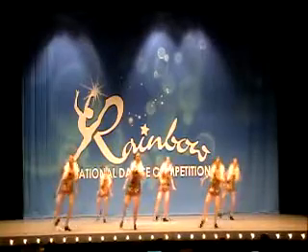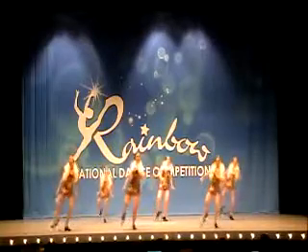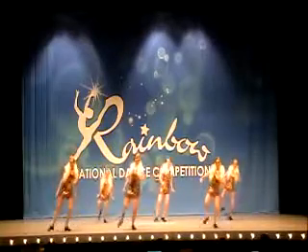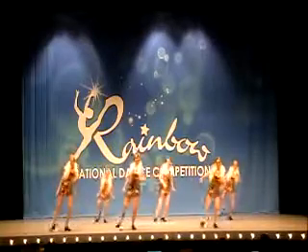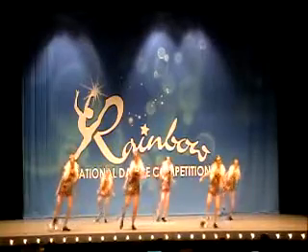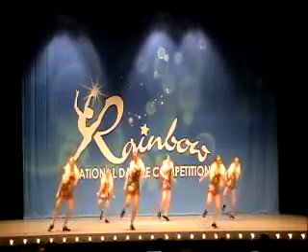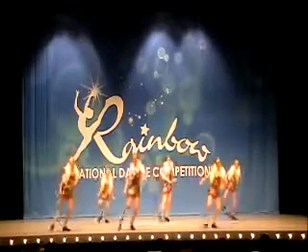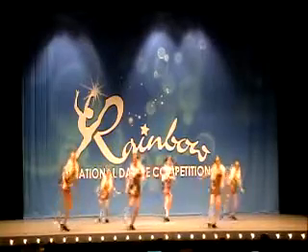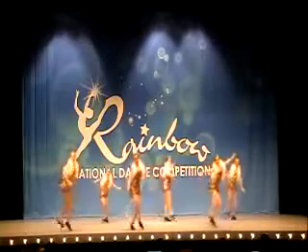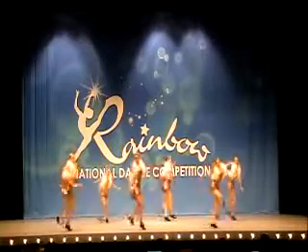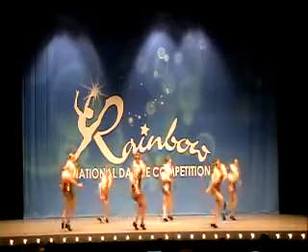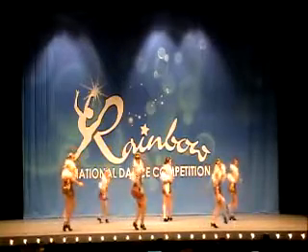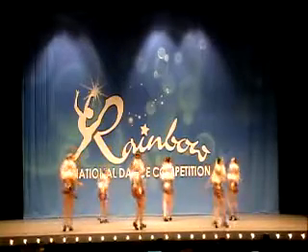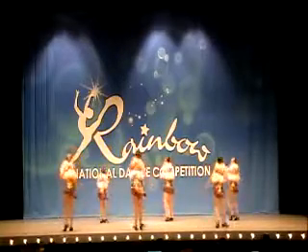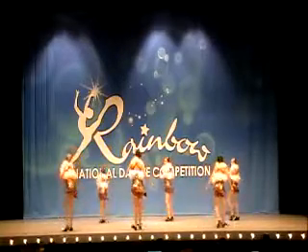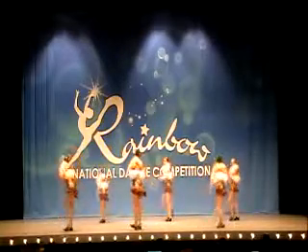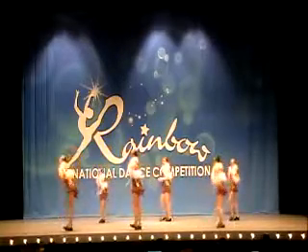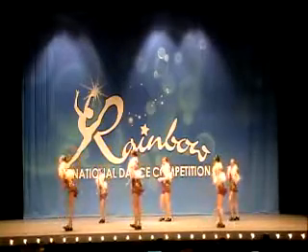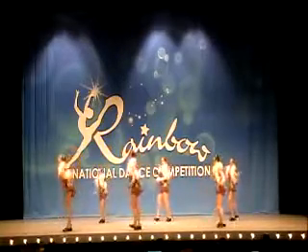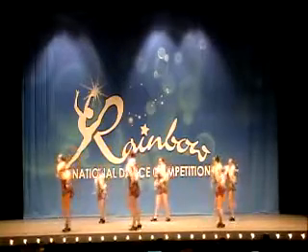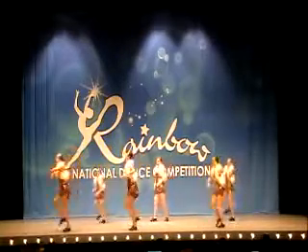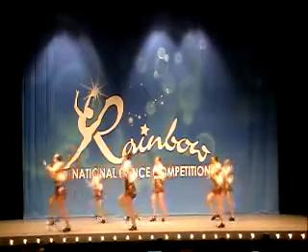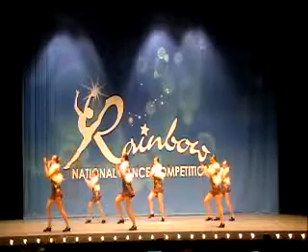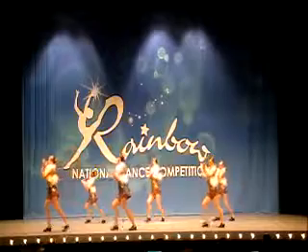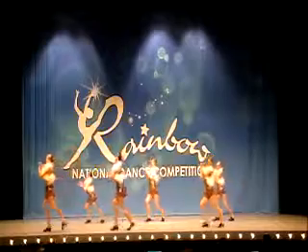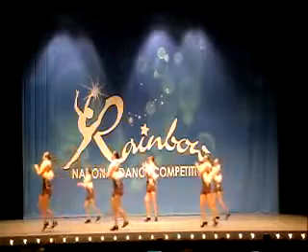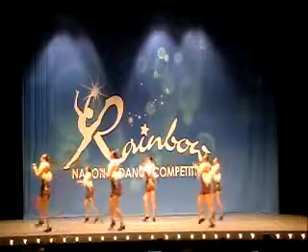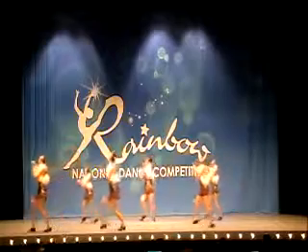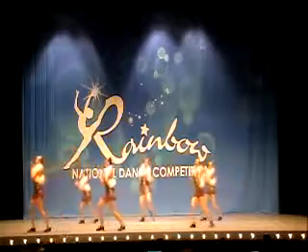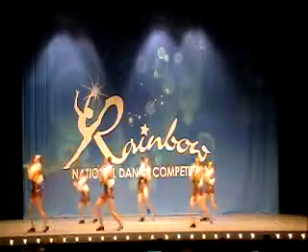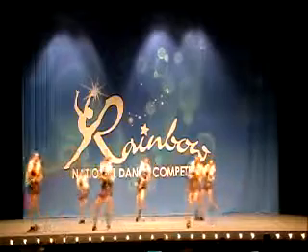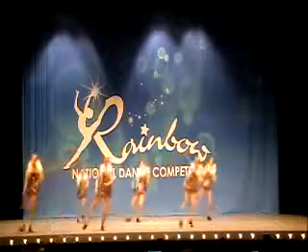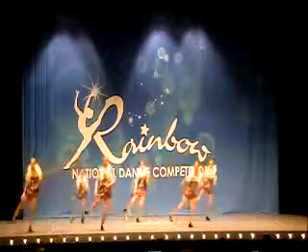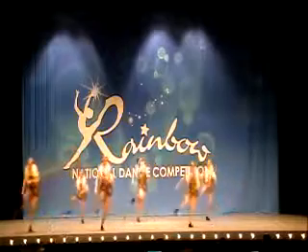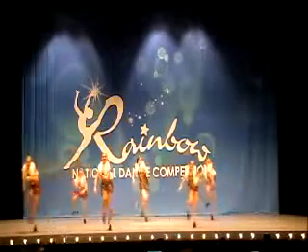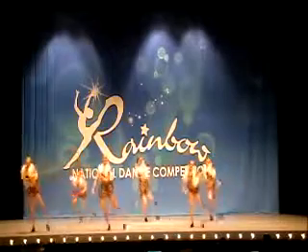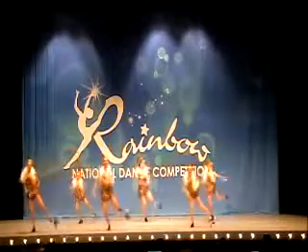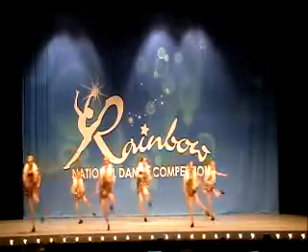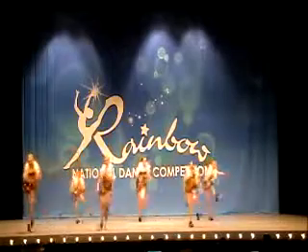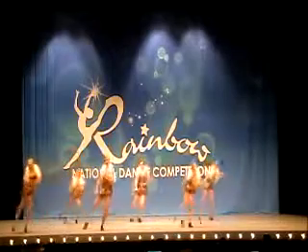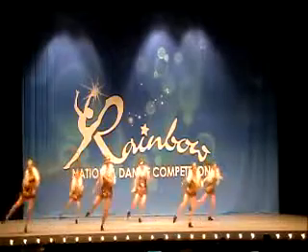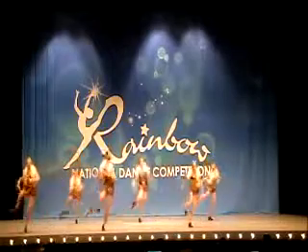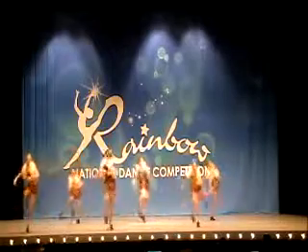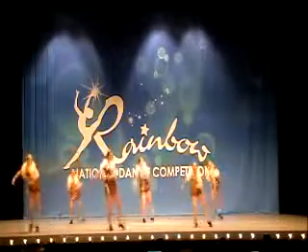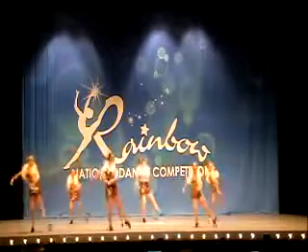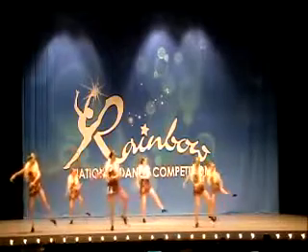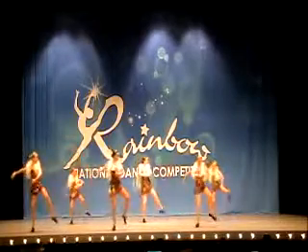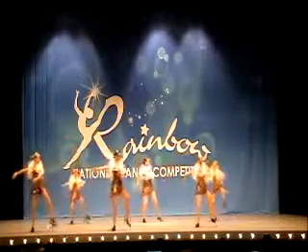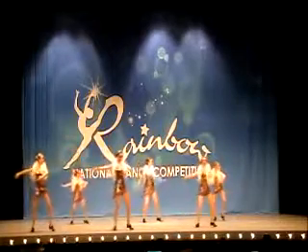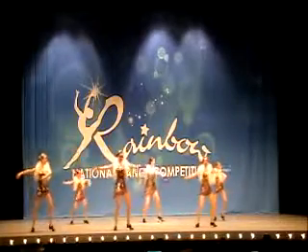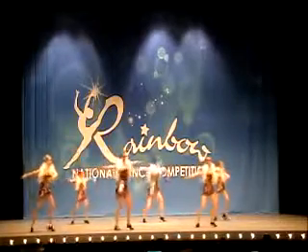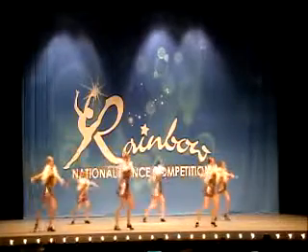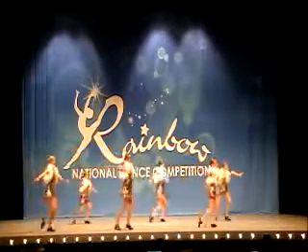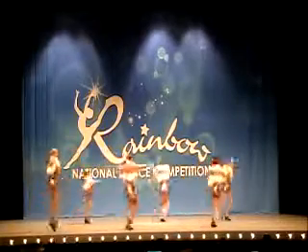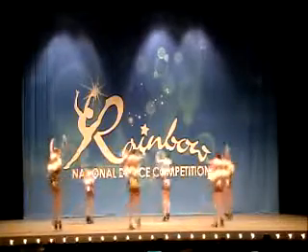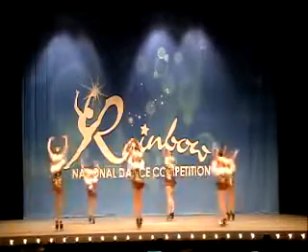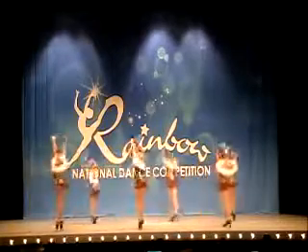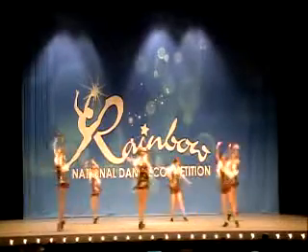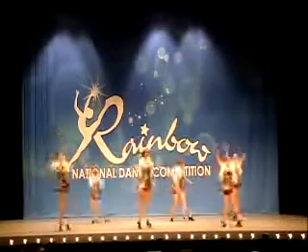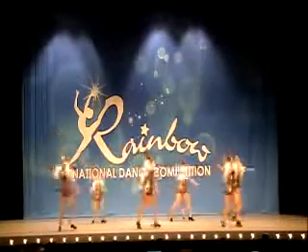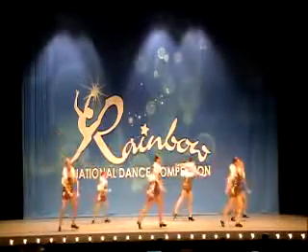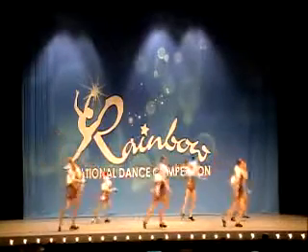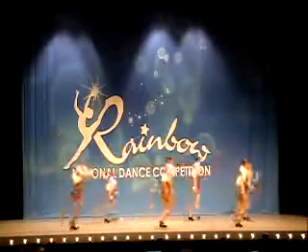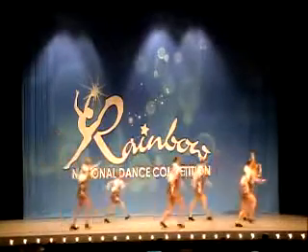Watch those arms. Keep them right in line. I've never seen a boa as a shrug.